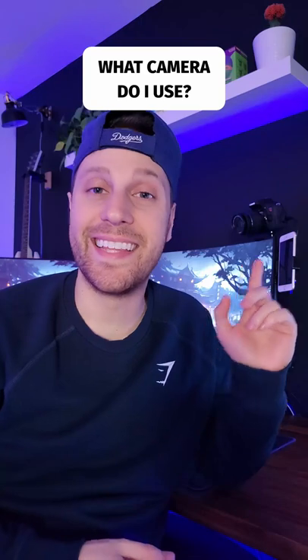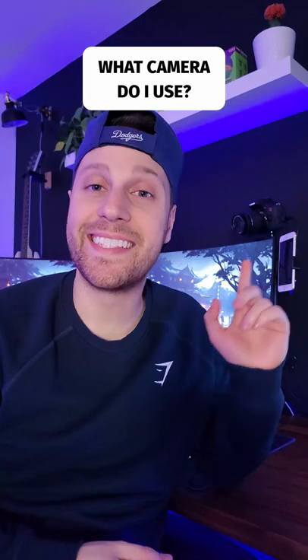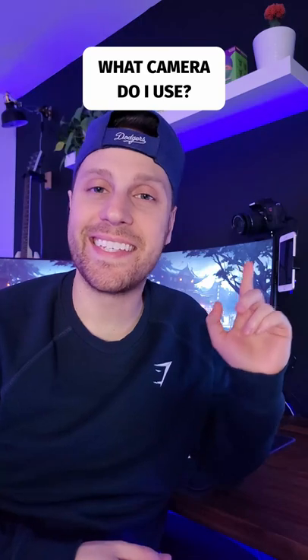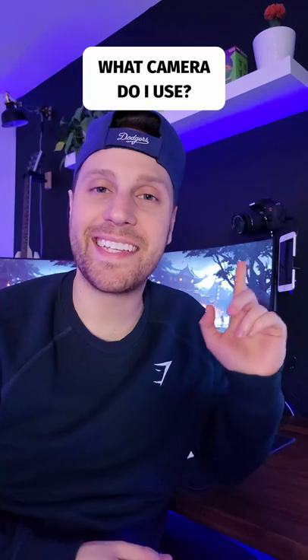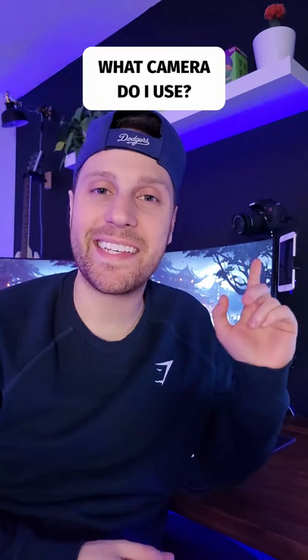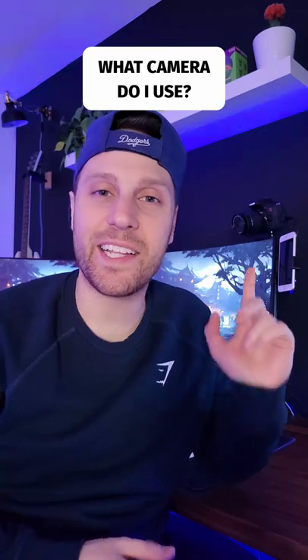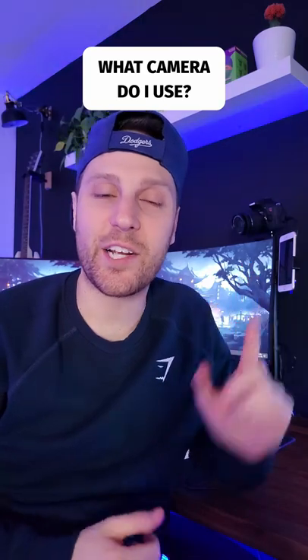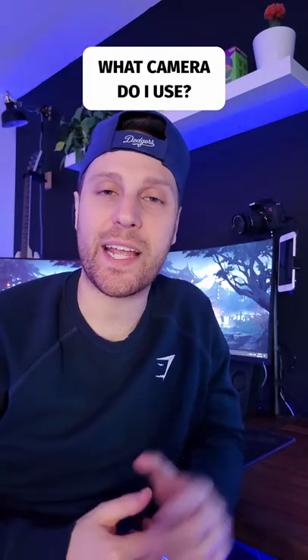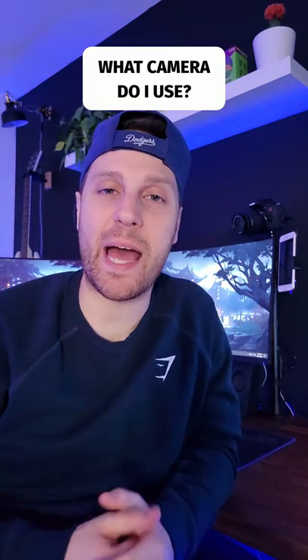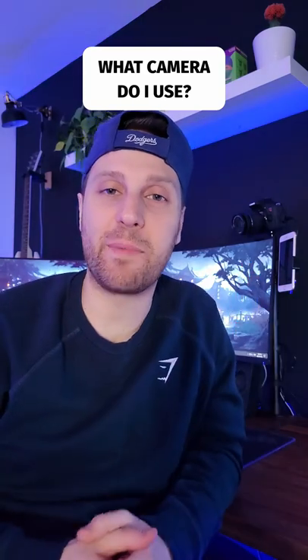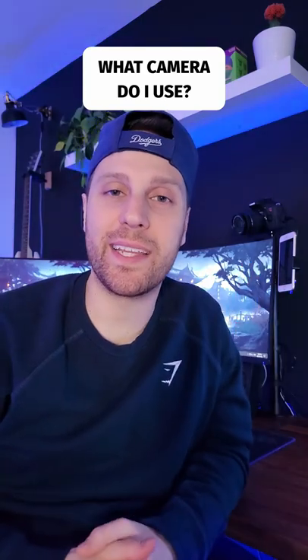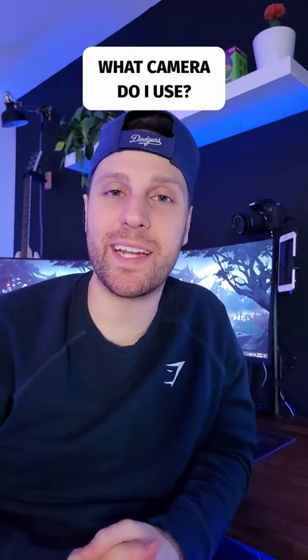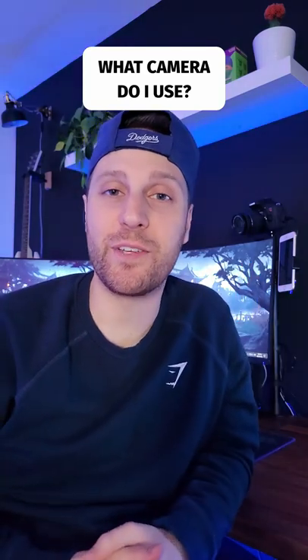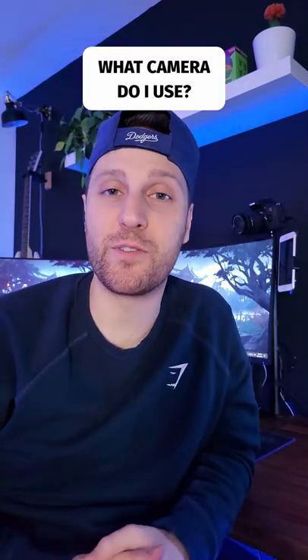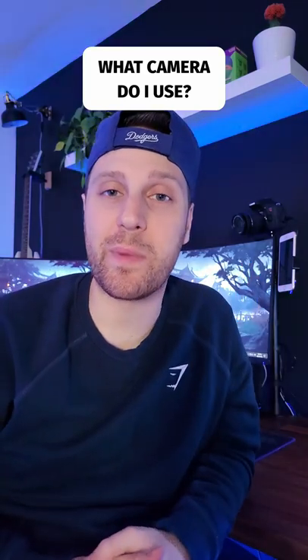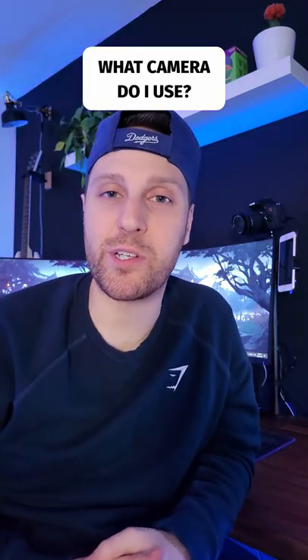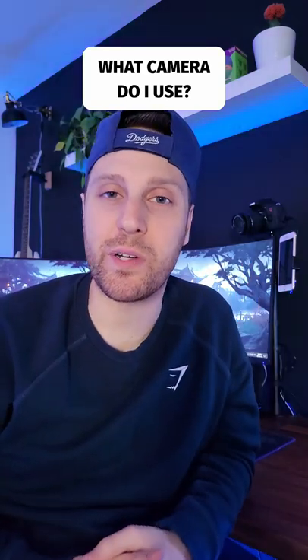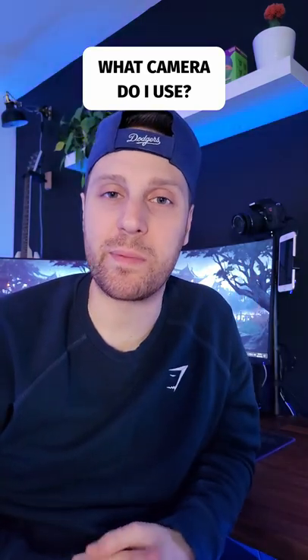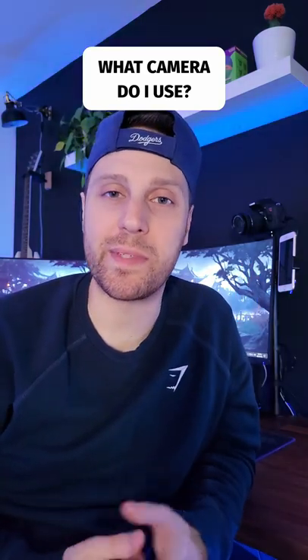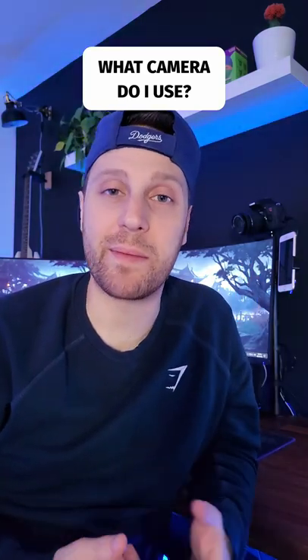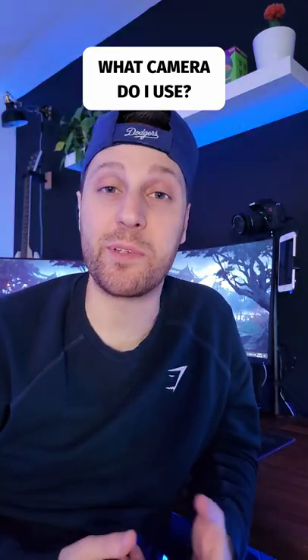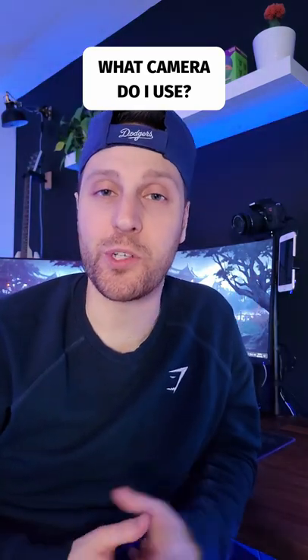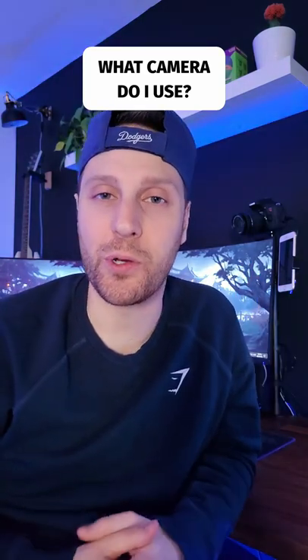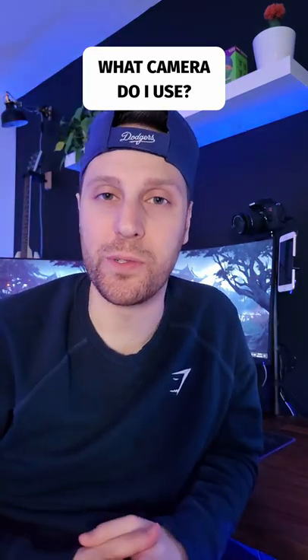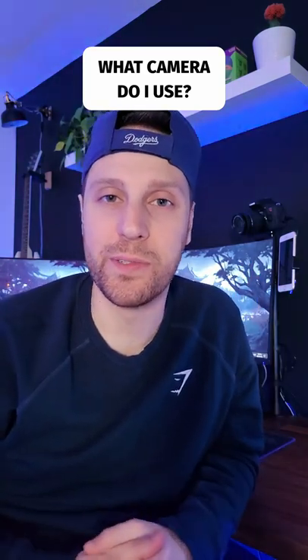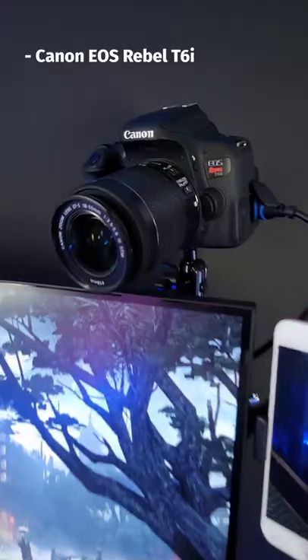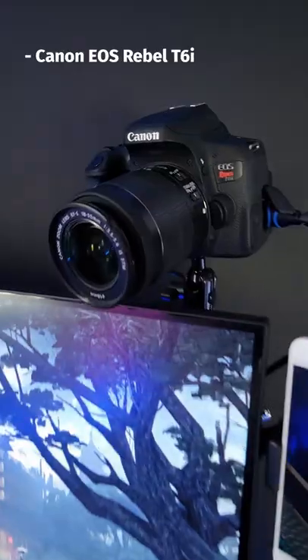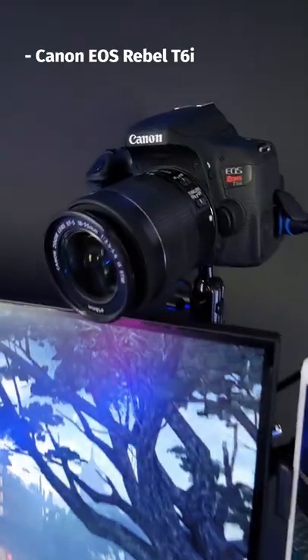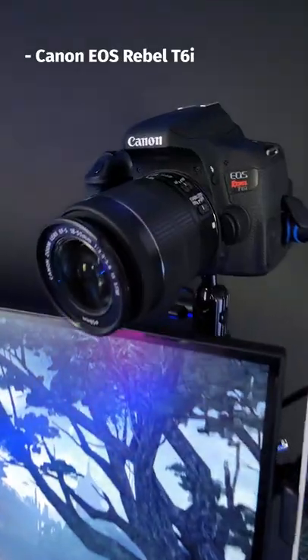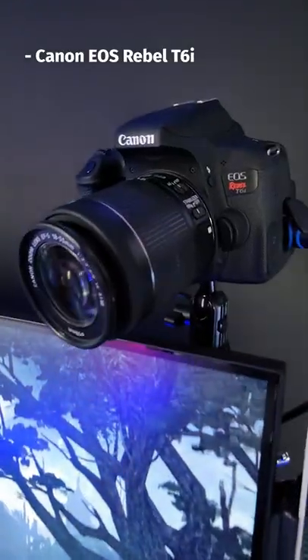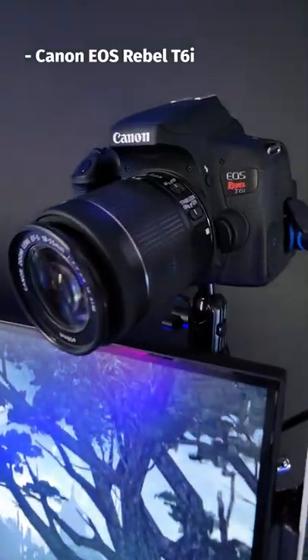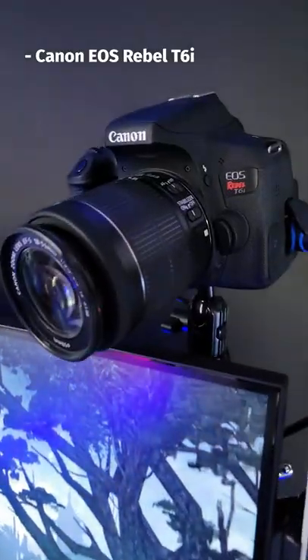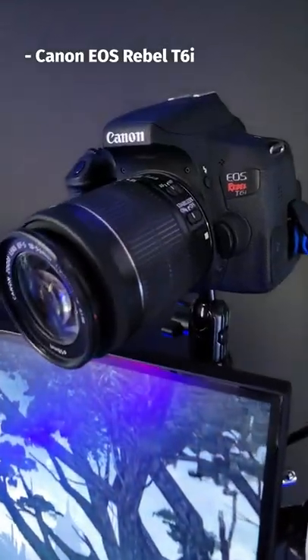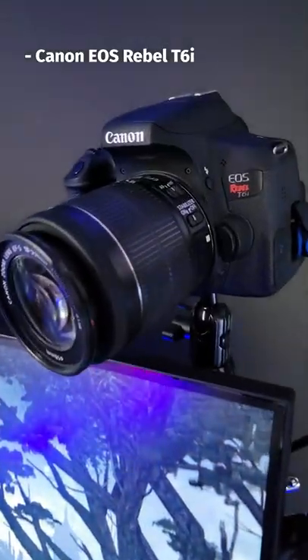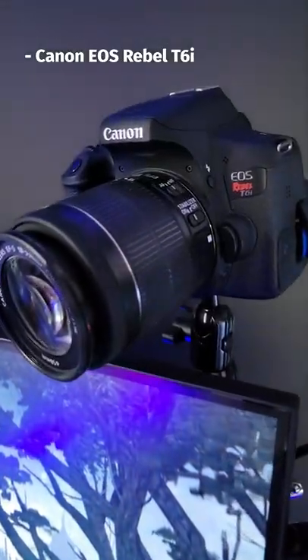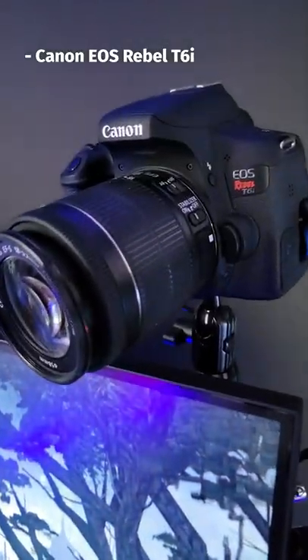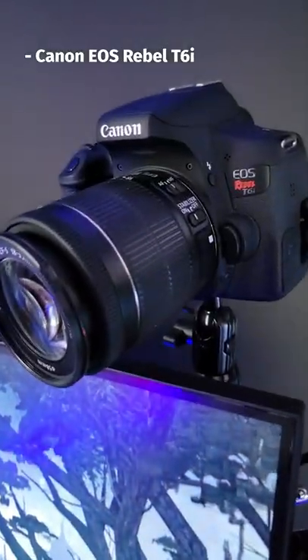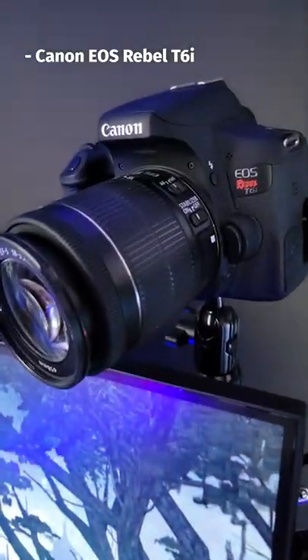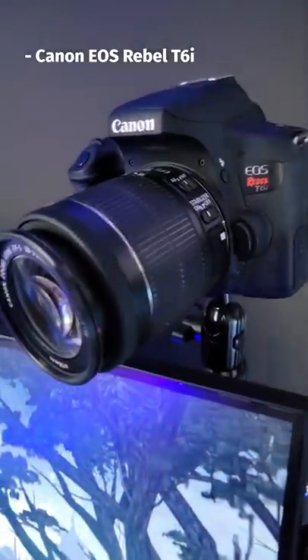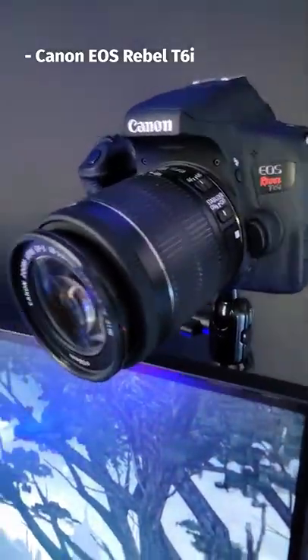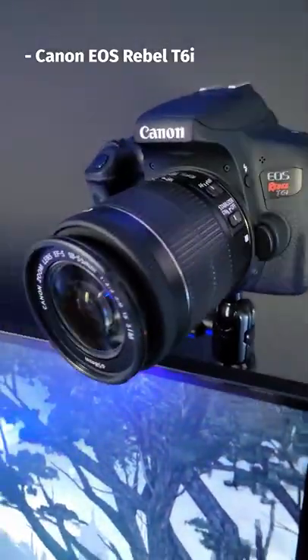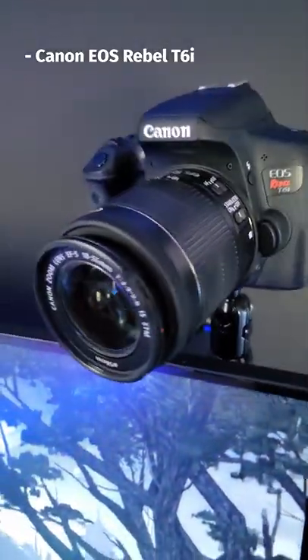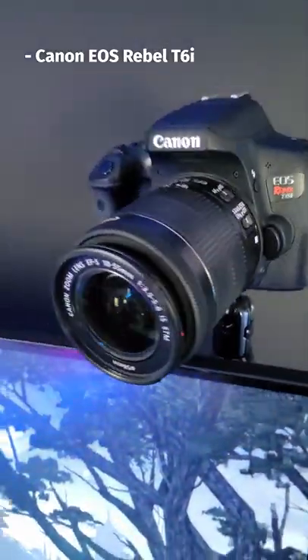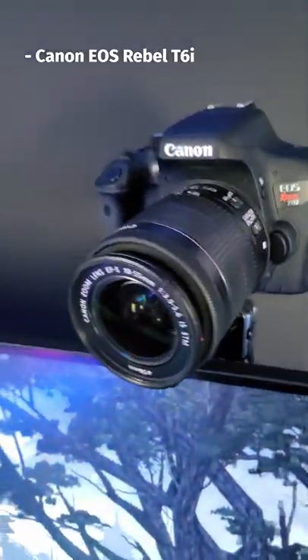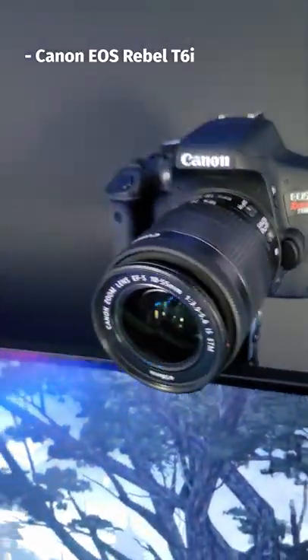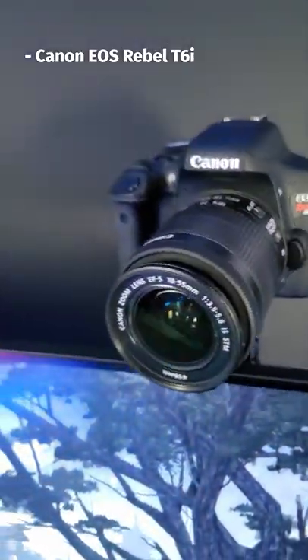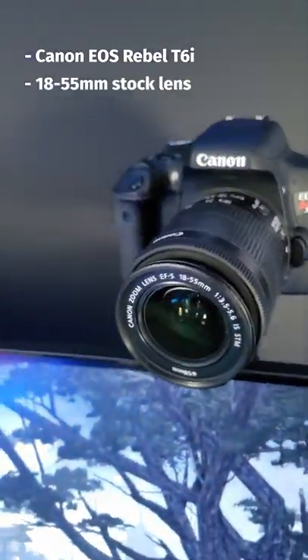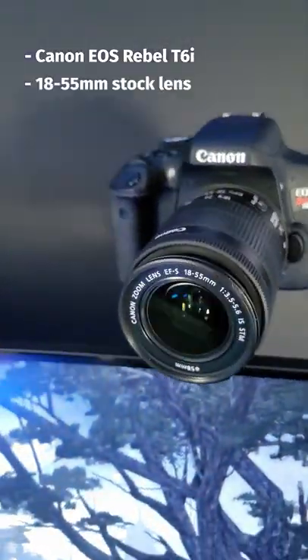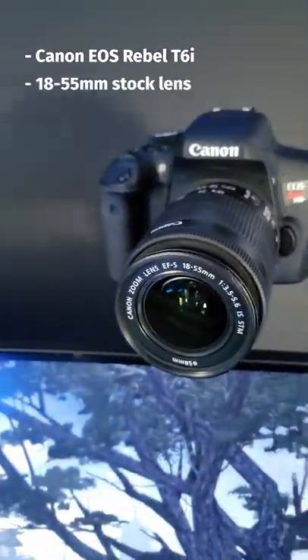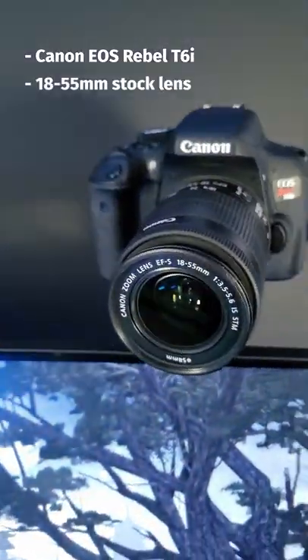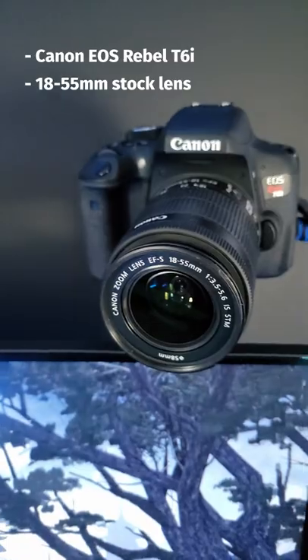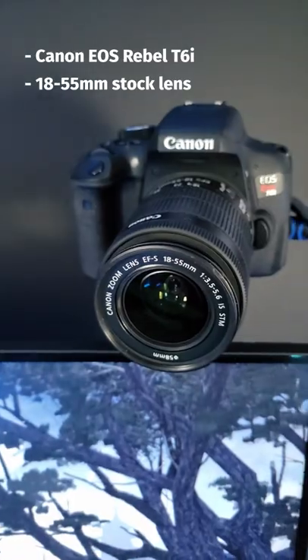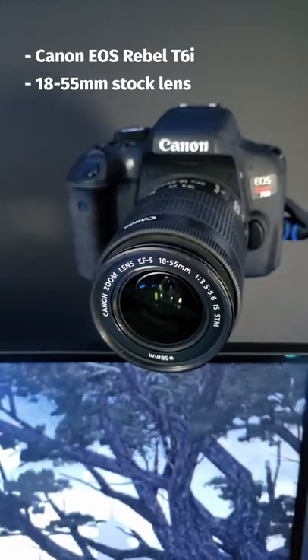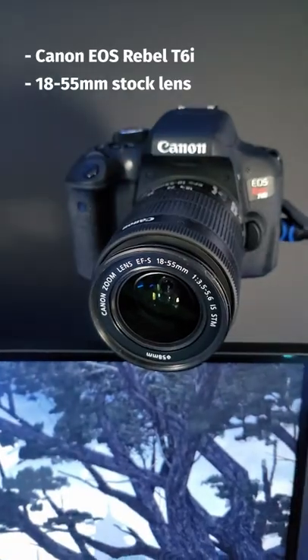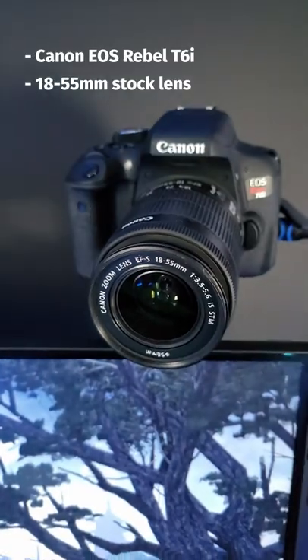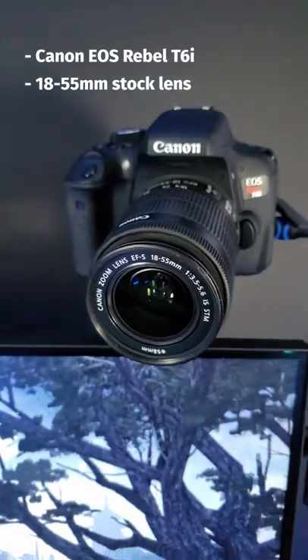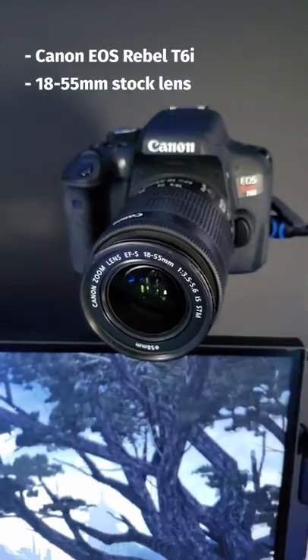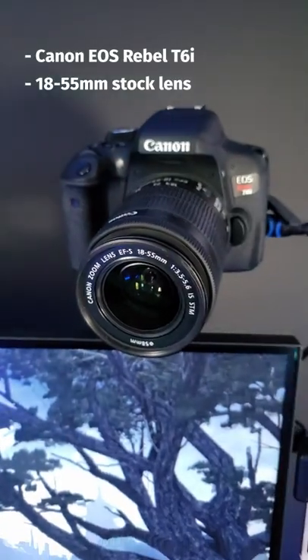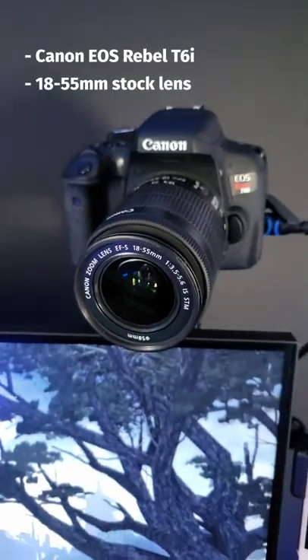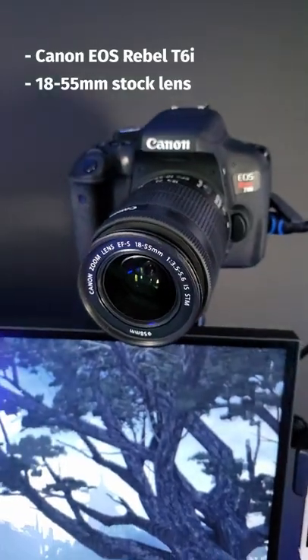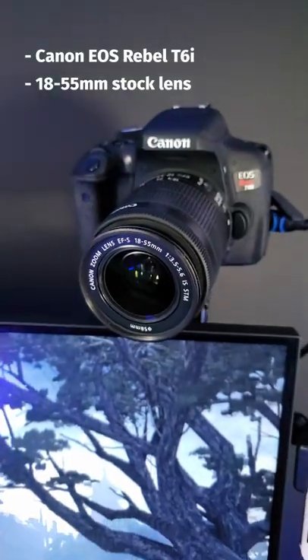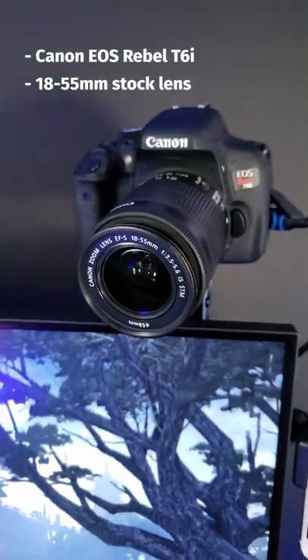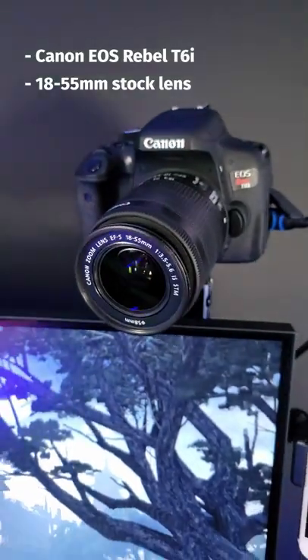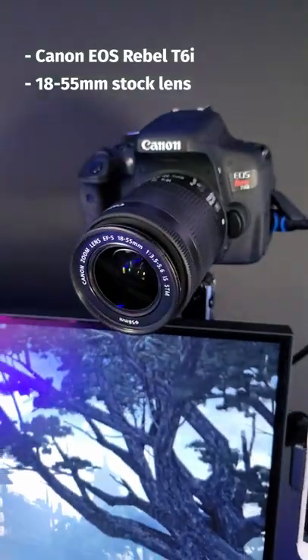This is a DSLR camera that I use for my streams. Let me show you. This is the Canon EOS Rebel T6i with 18-55mm stock lens.